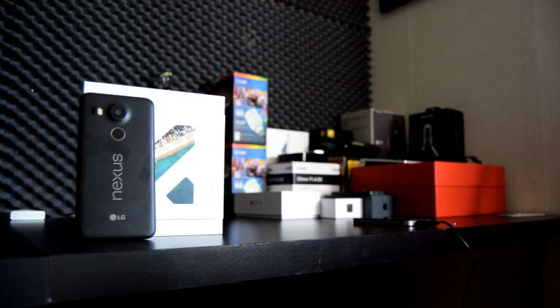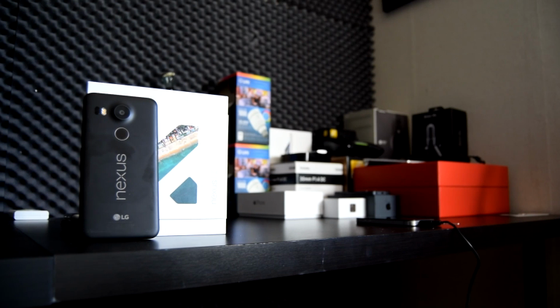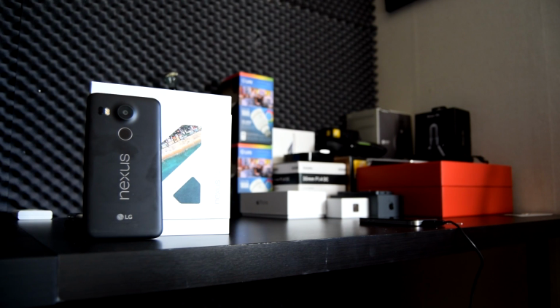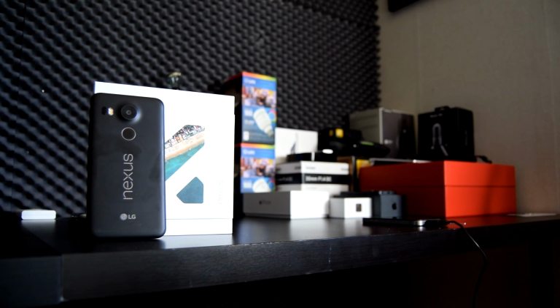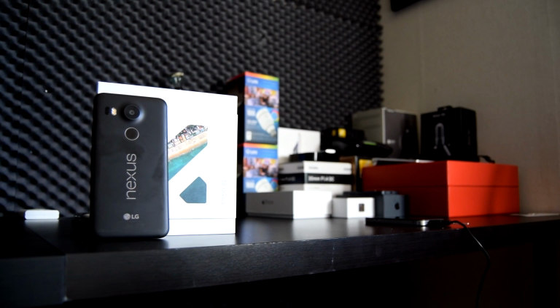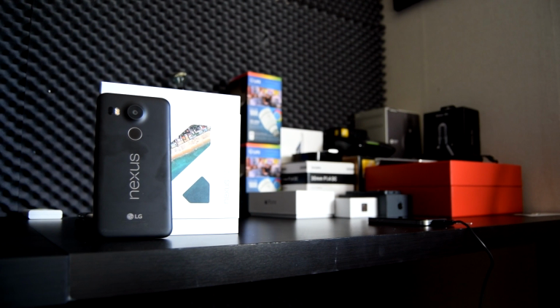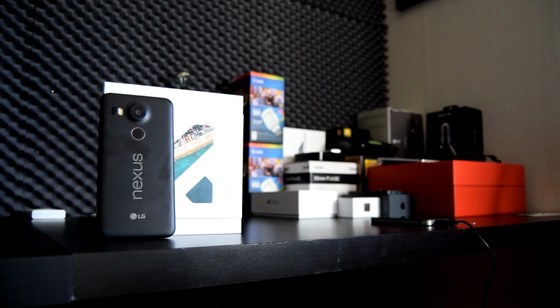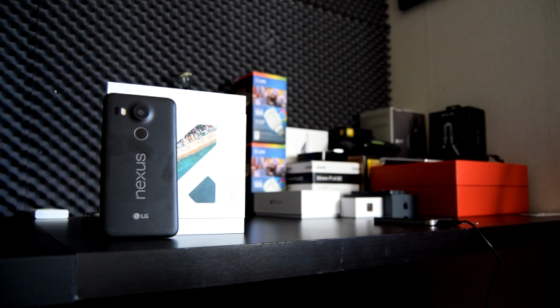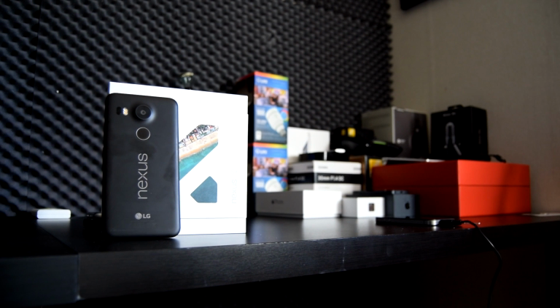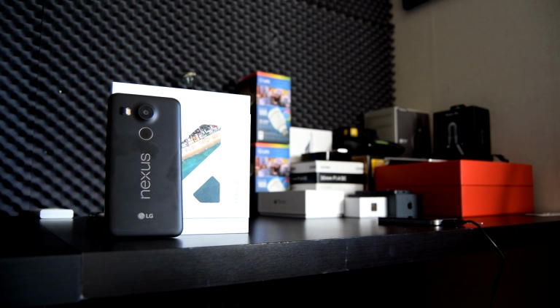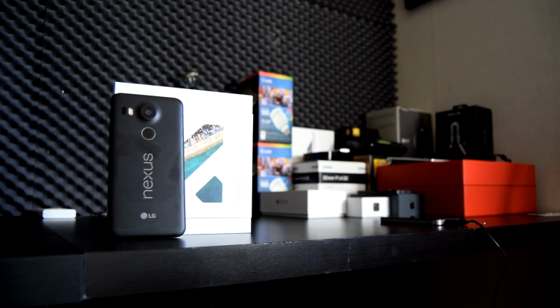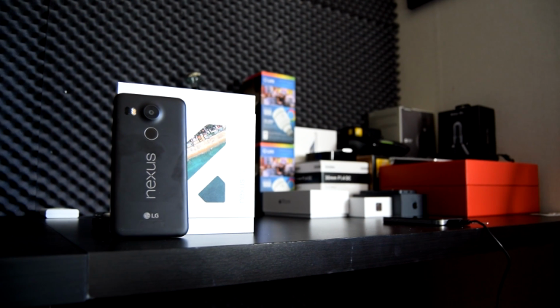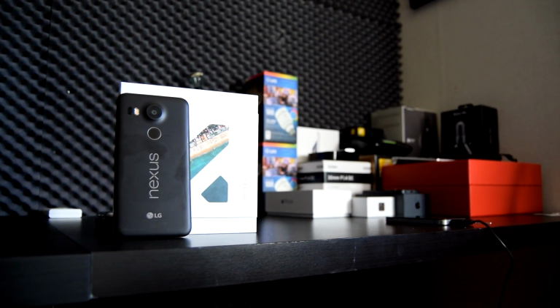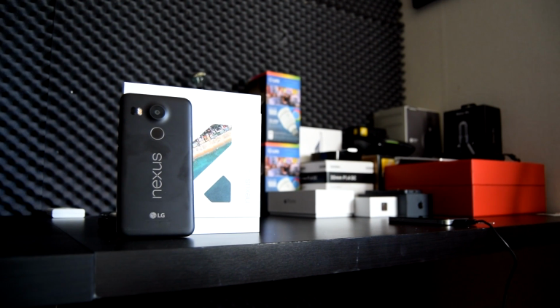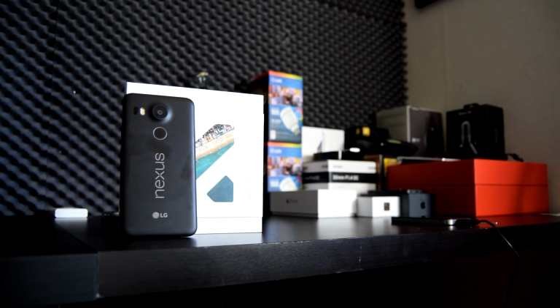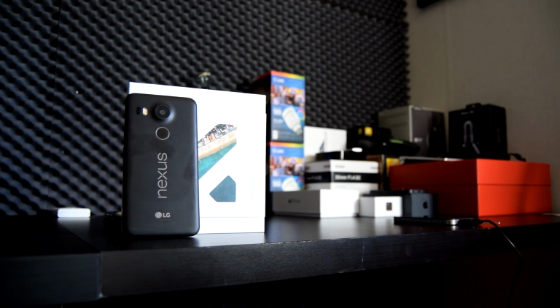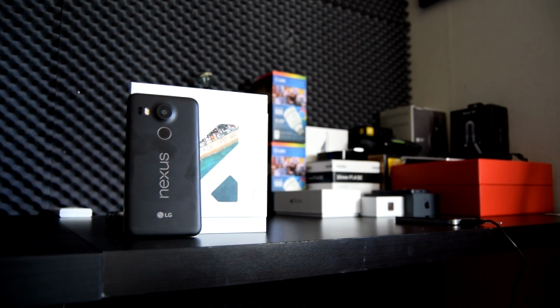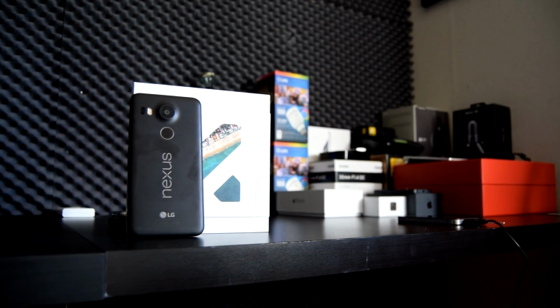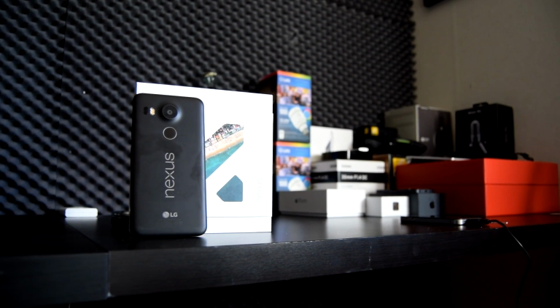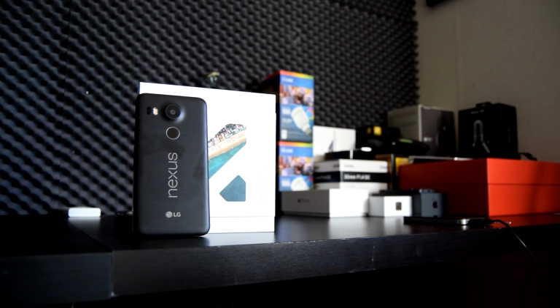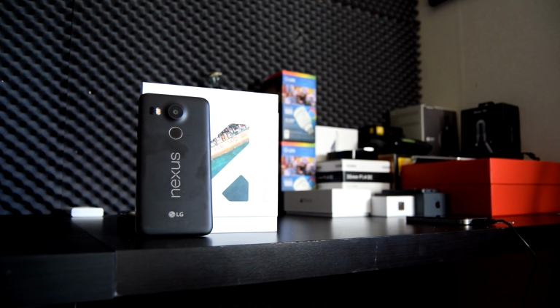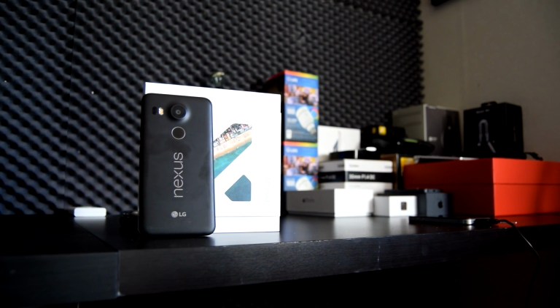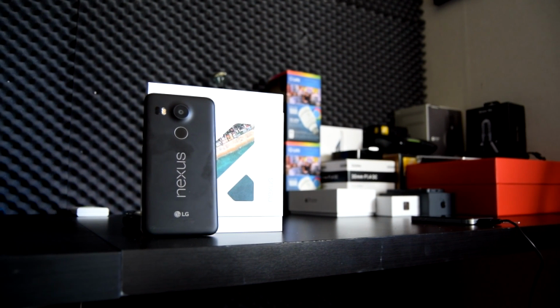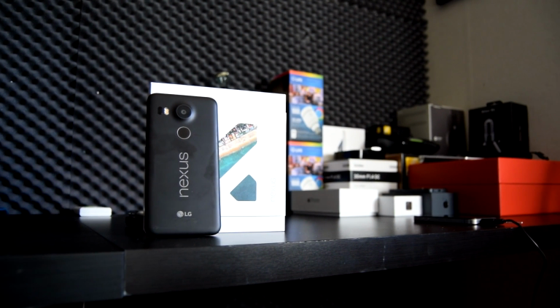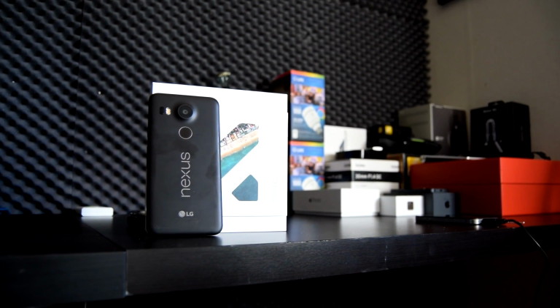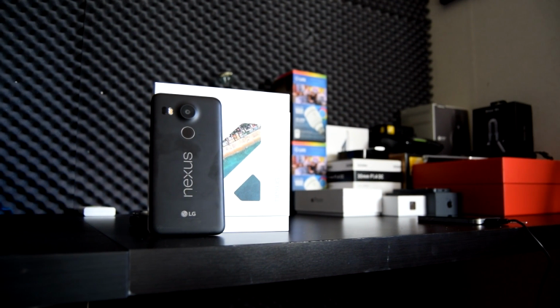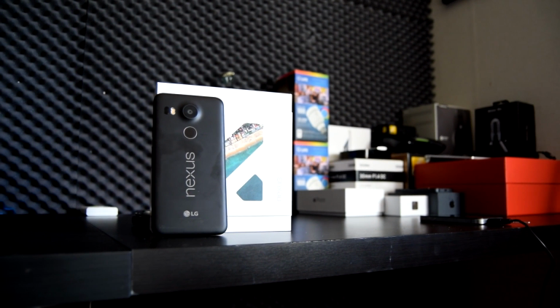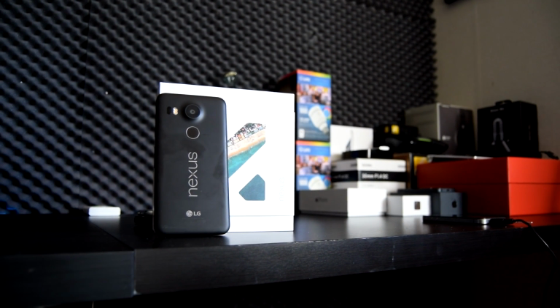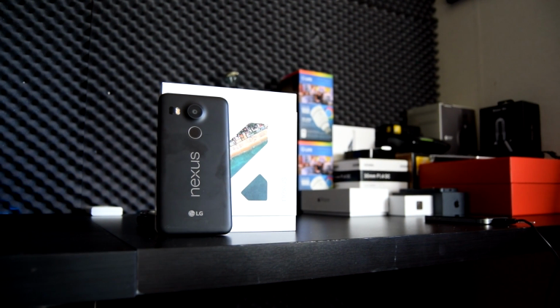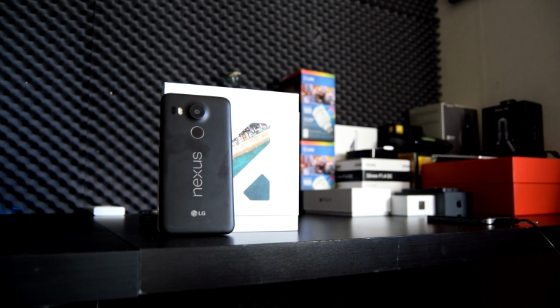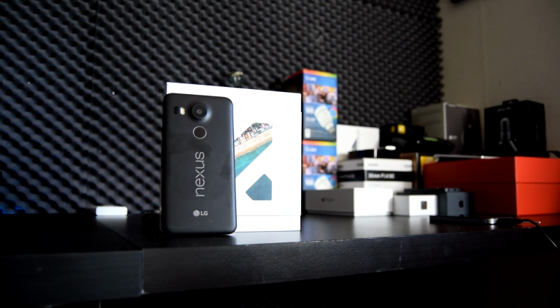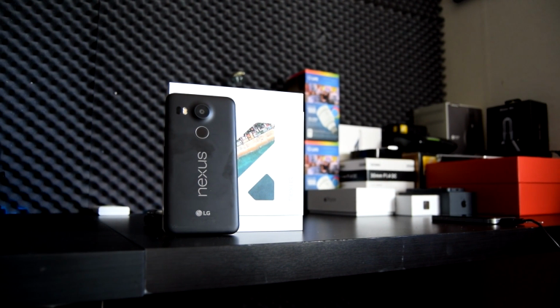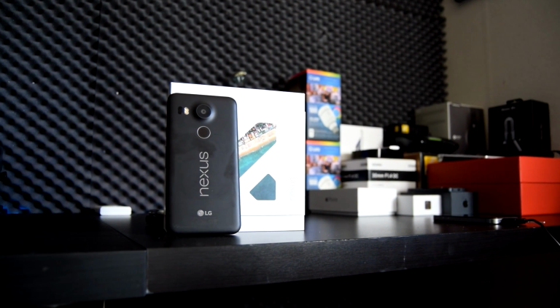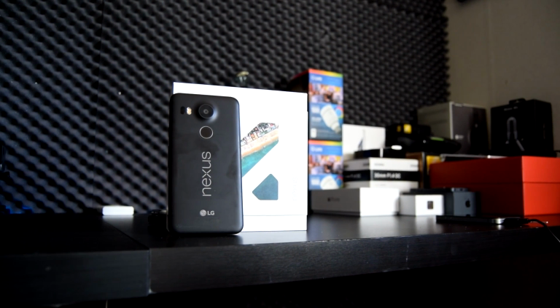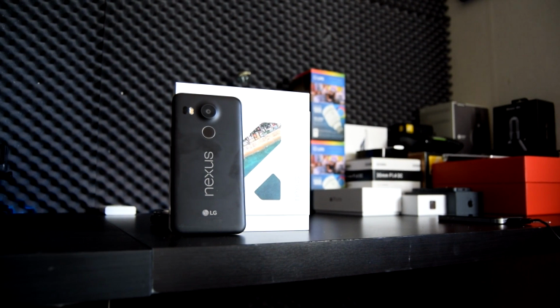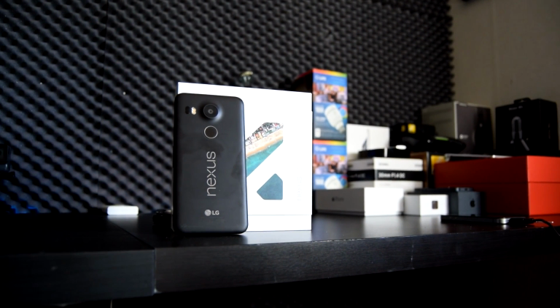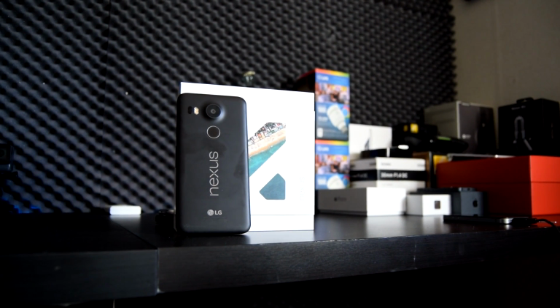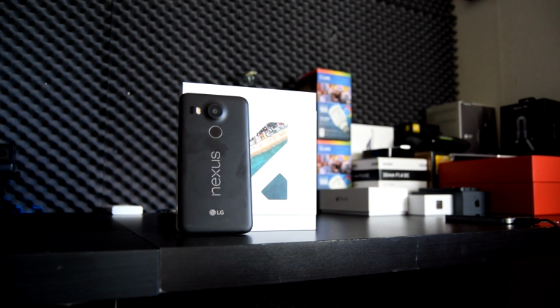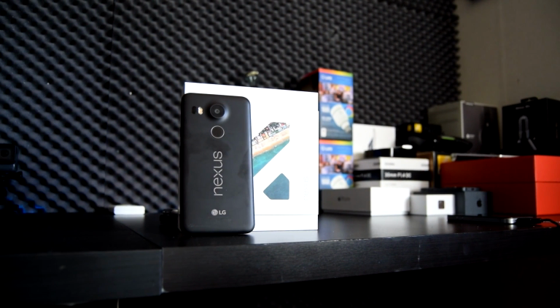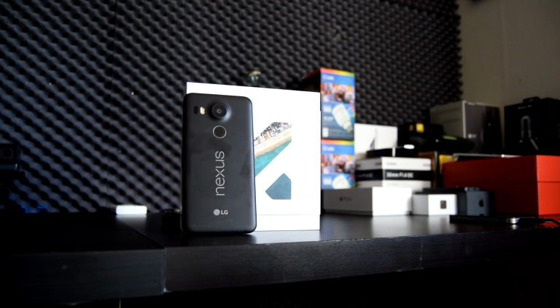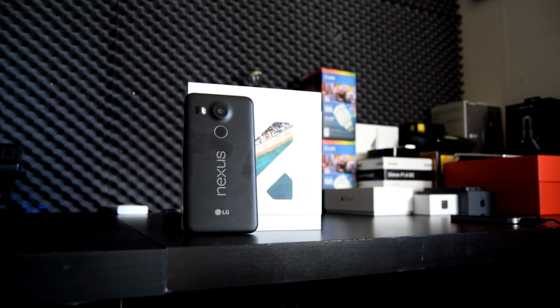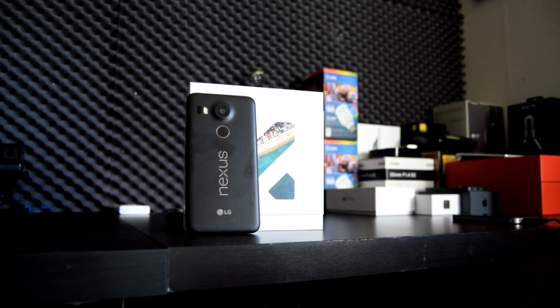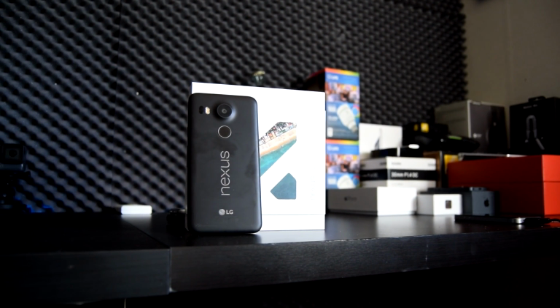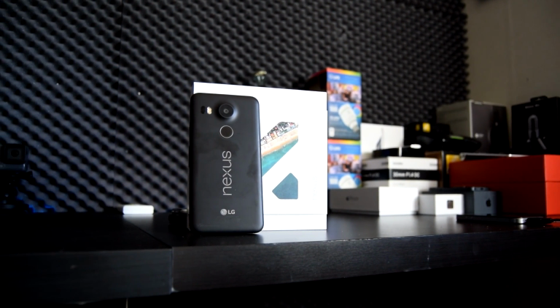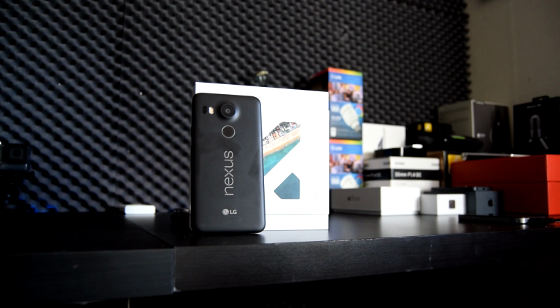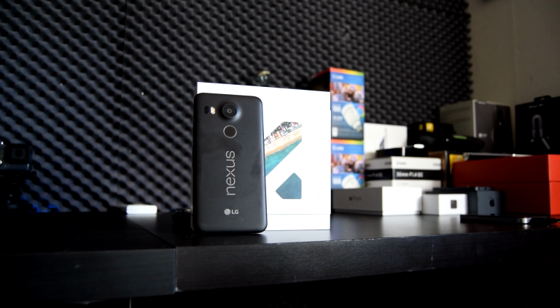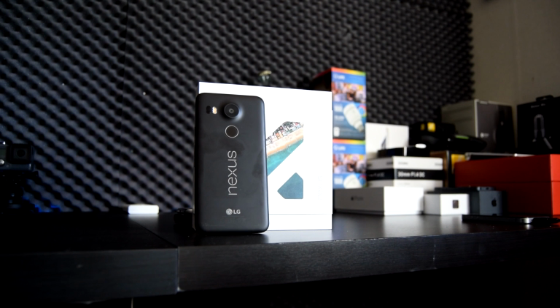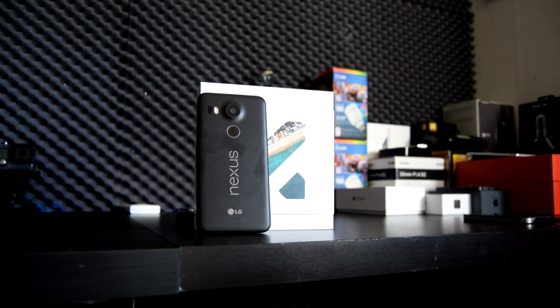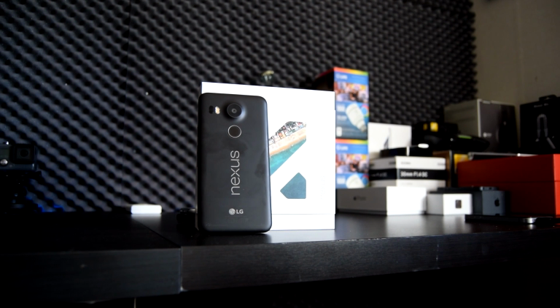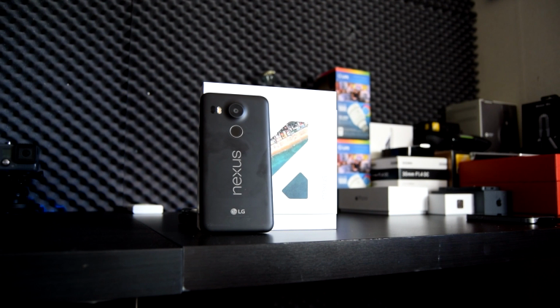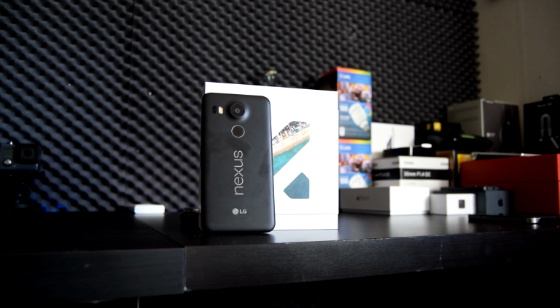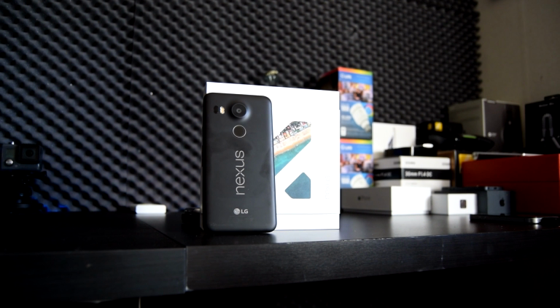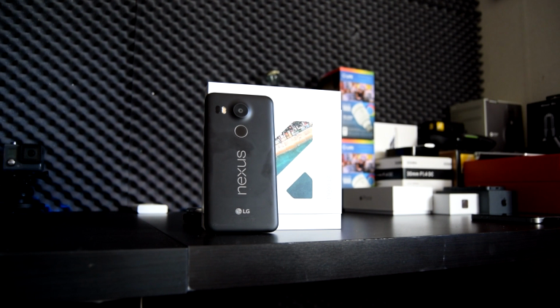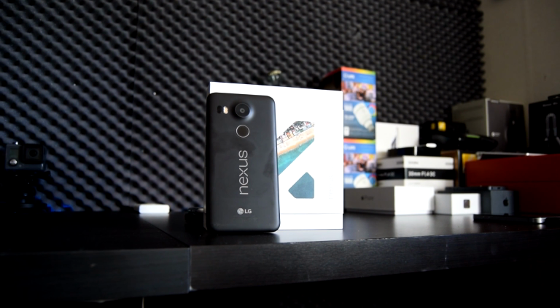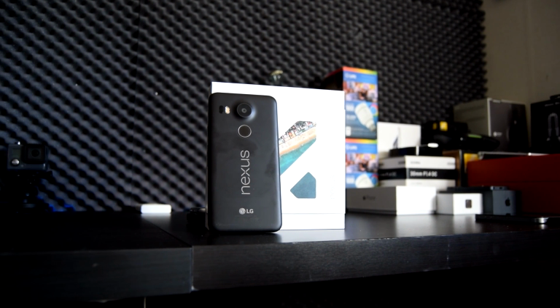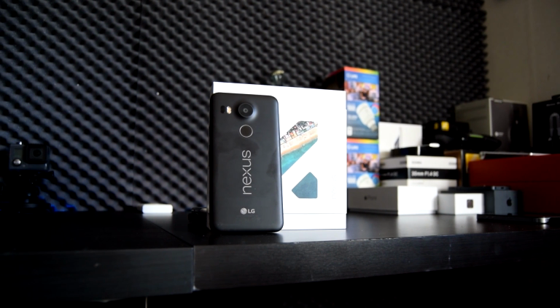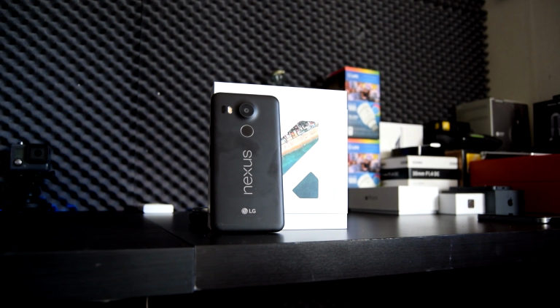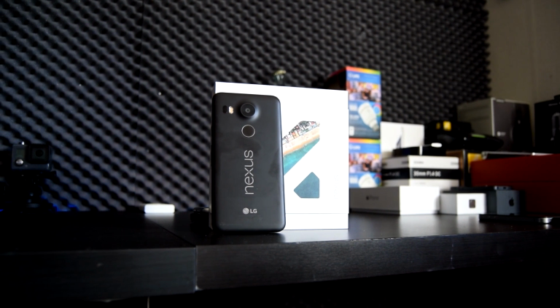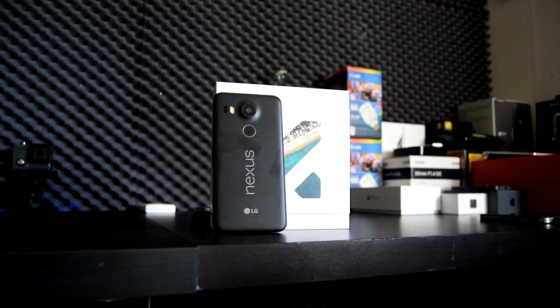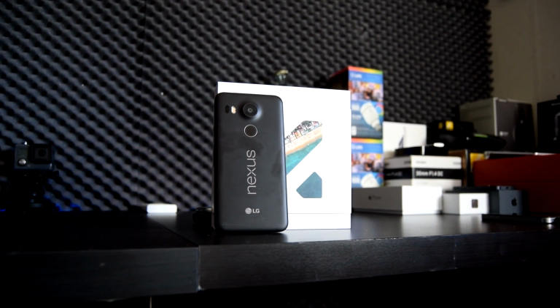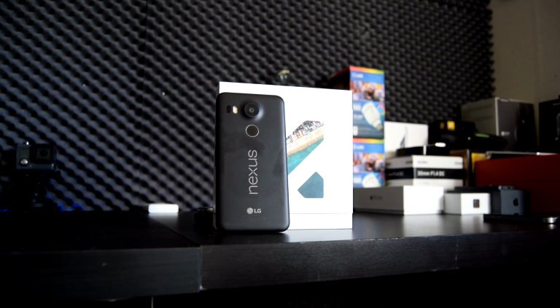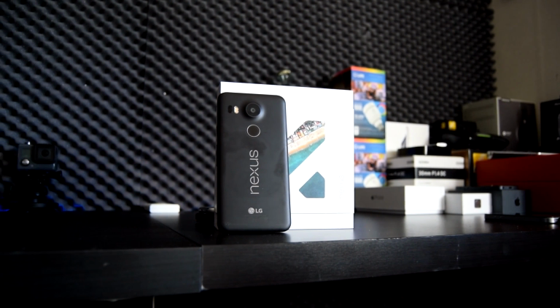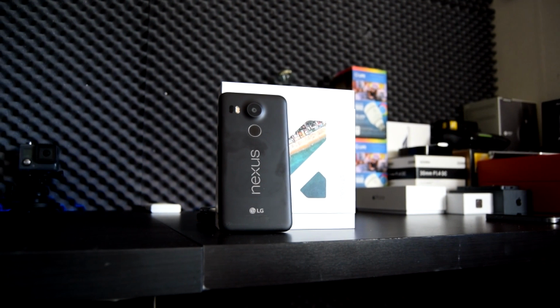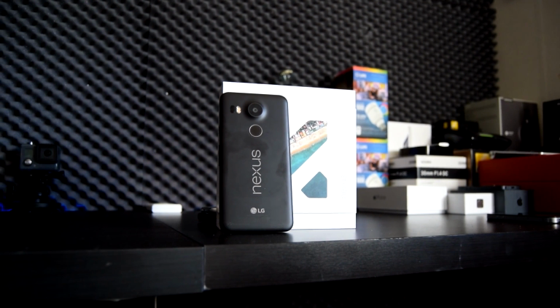Yo, what's up guys, Toby here from TechMeNow, and today we are going to be taking a look at the Nexus 5X from LG and Google.